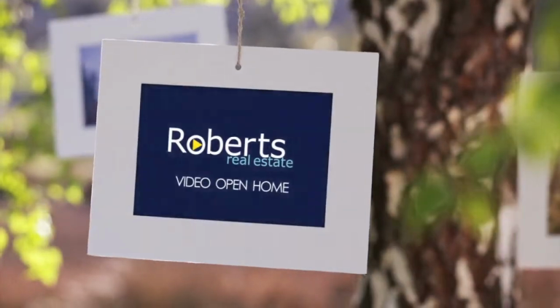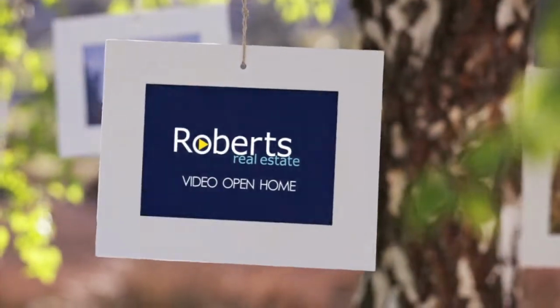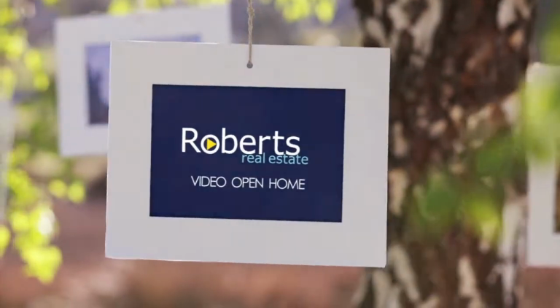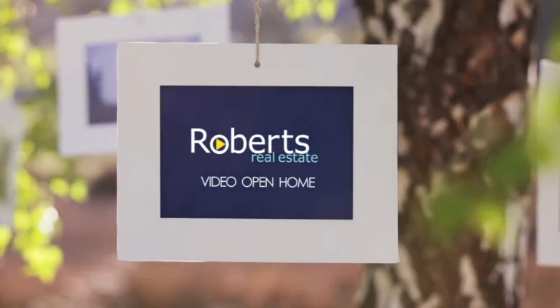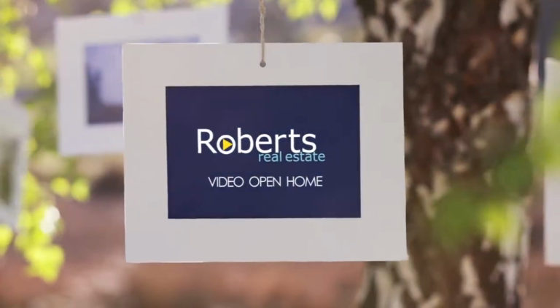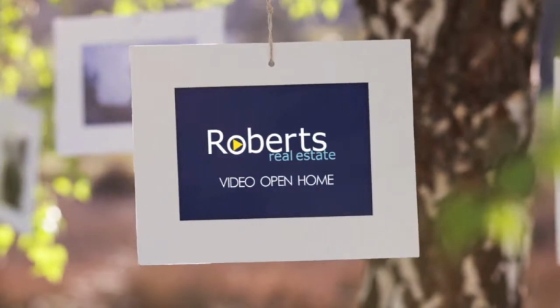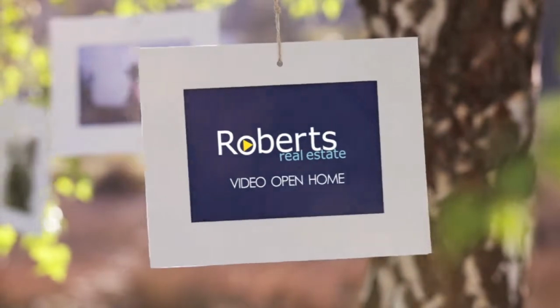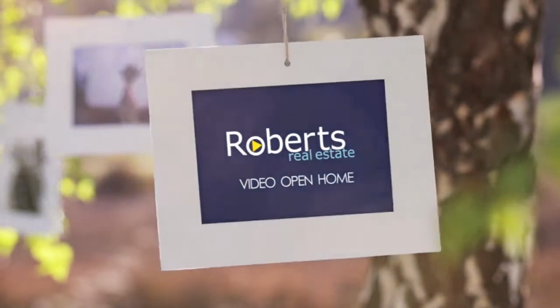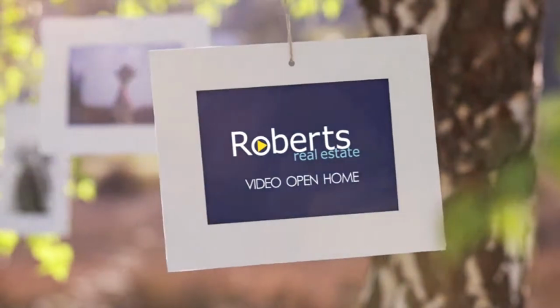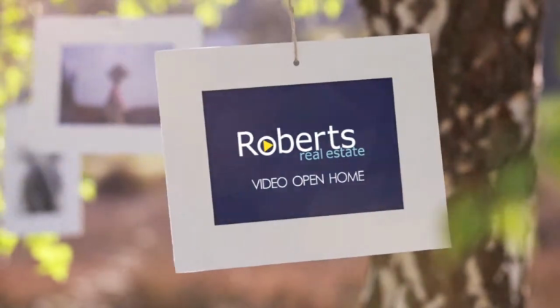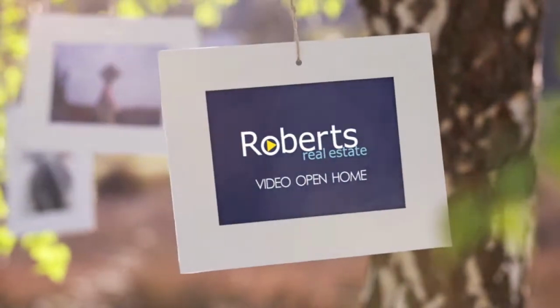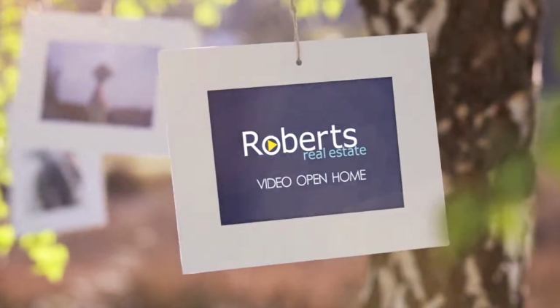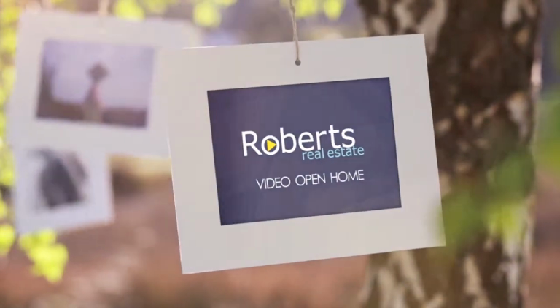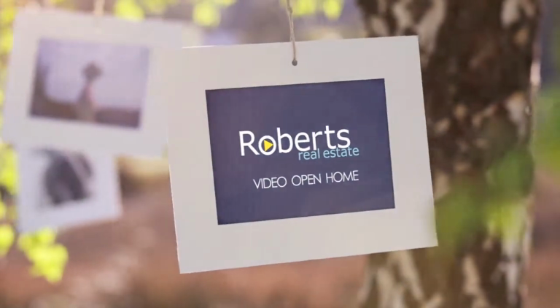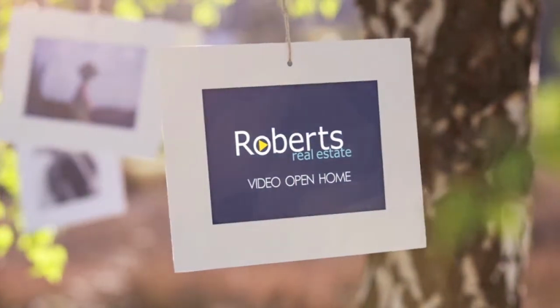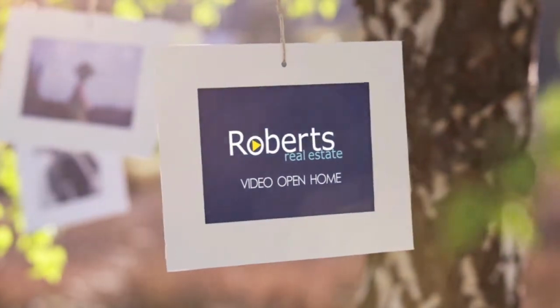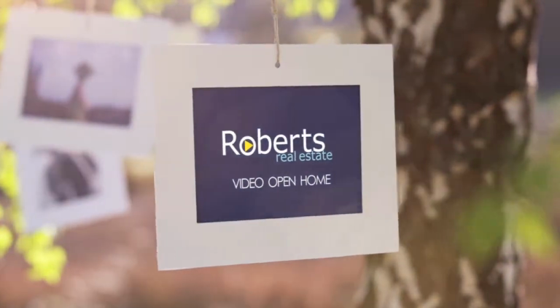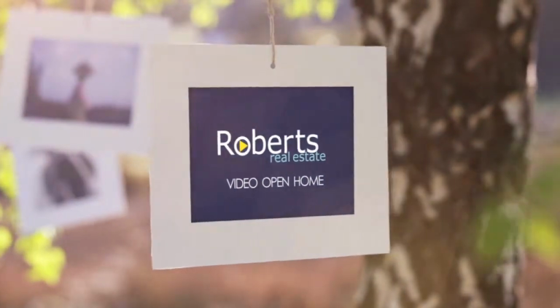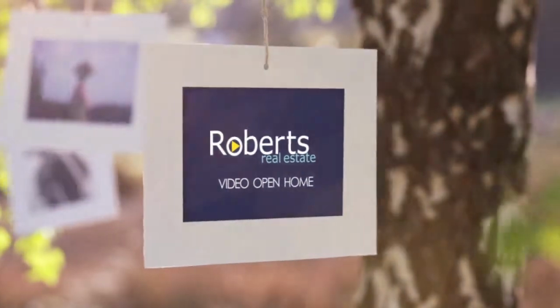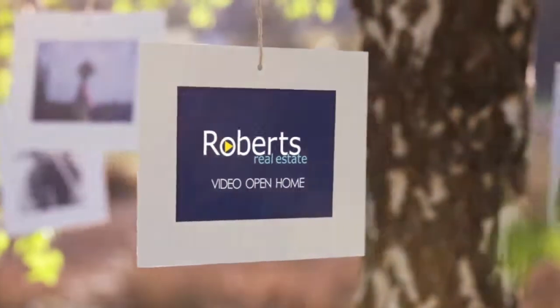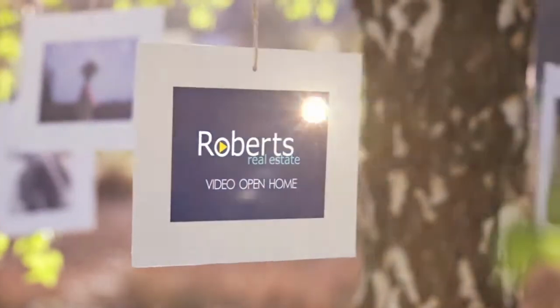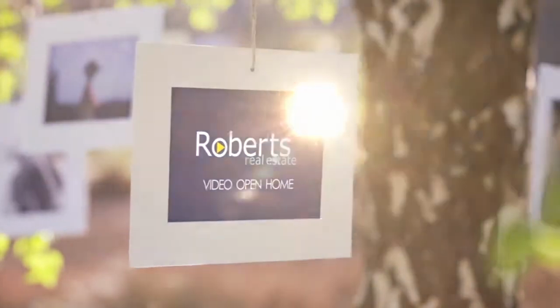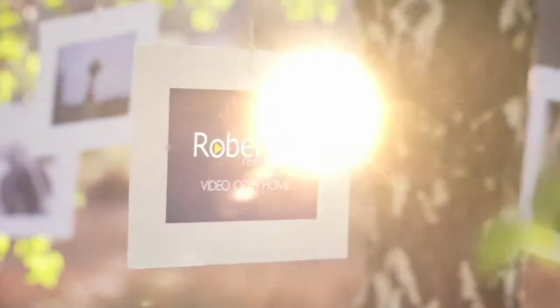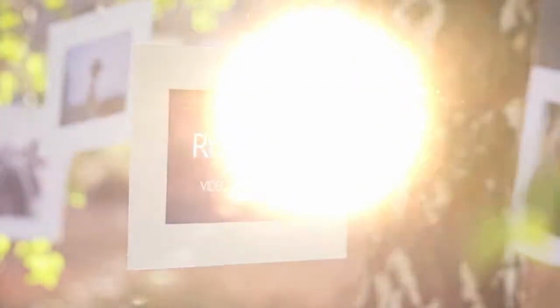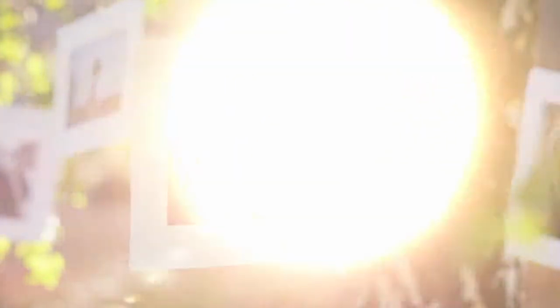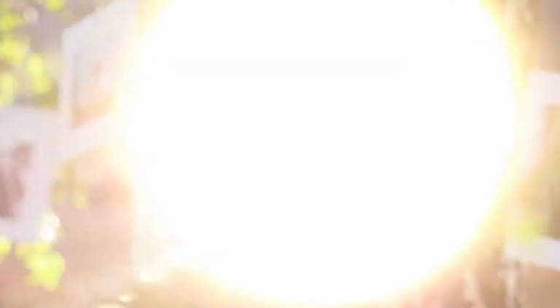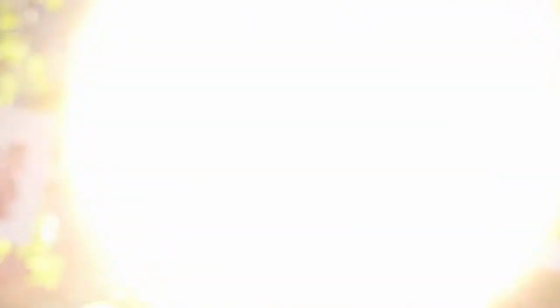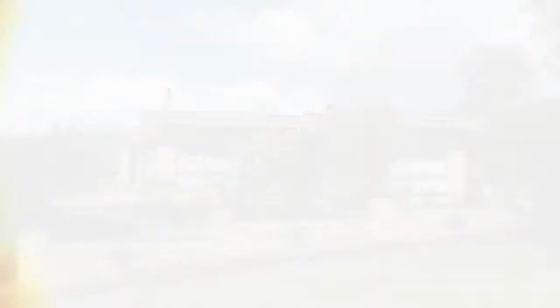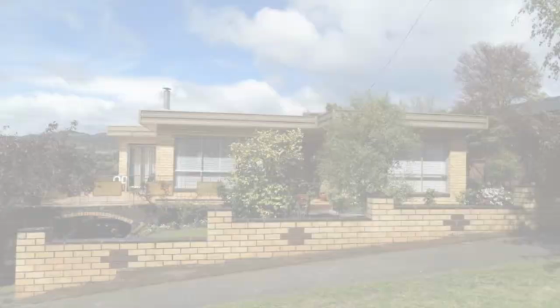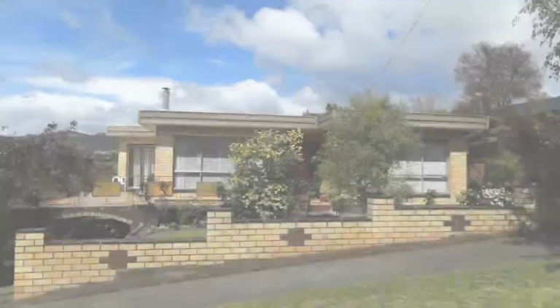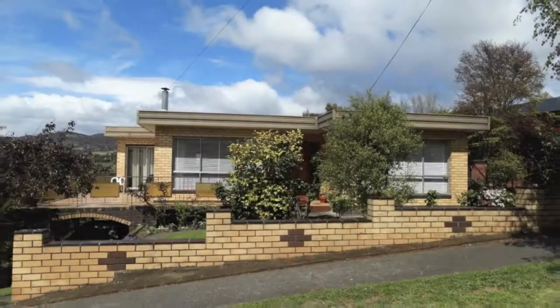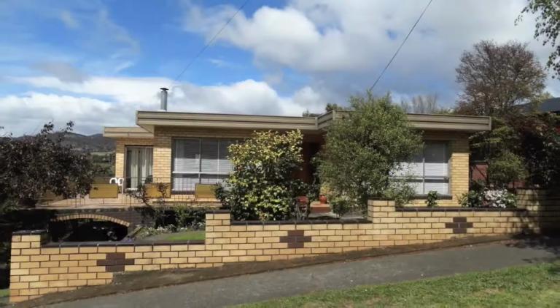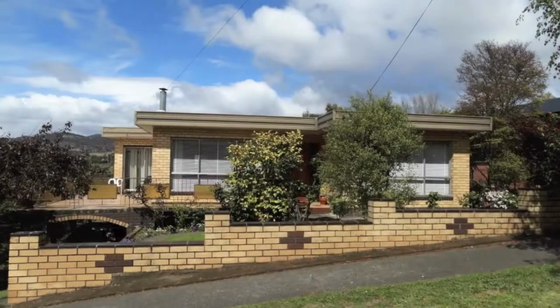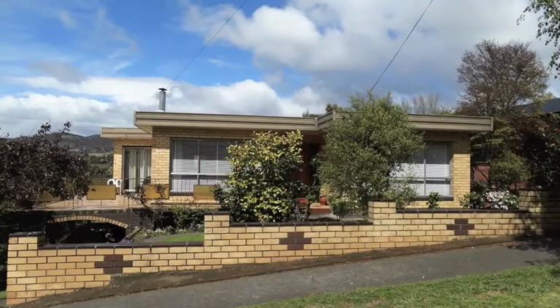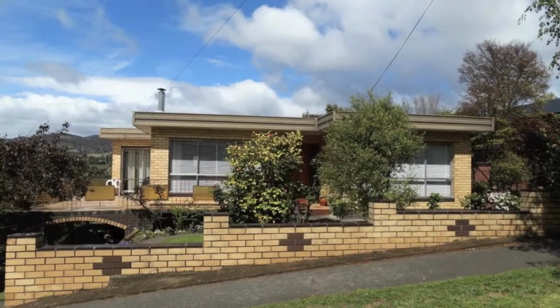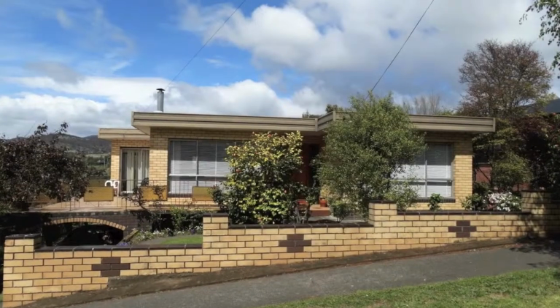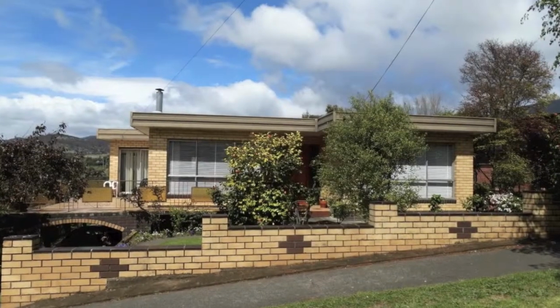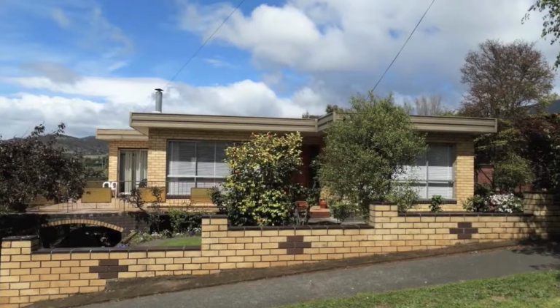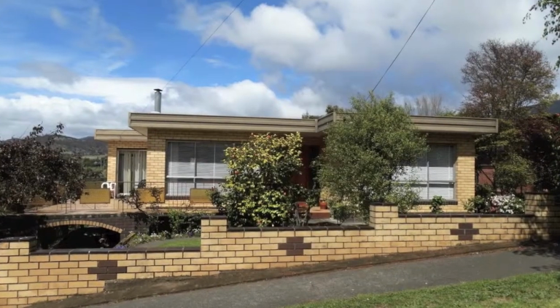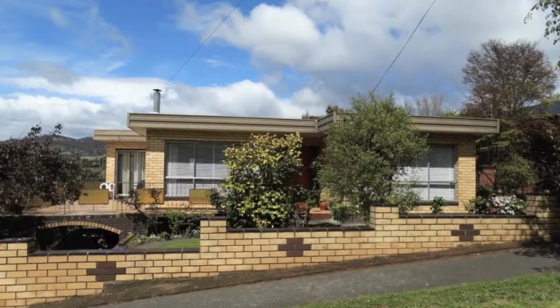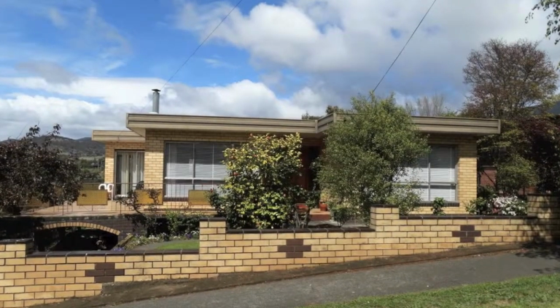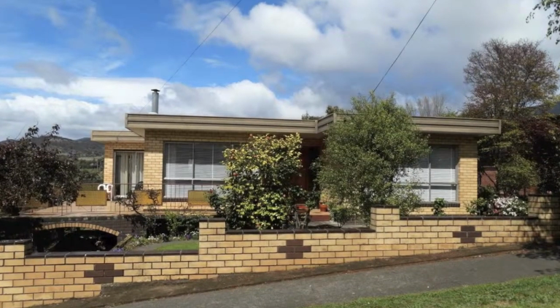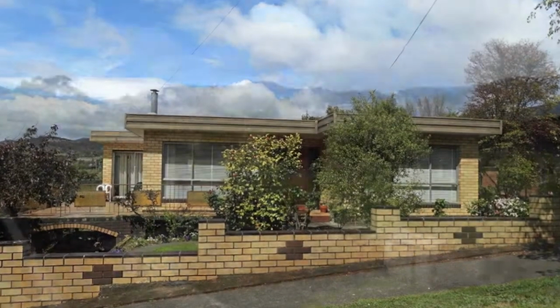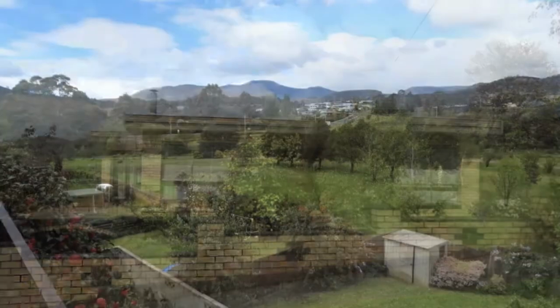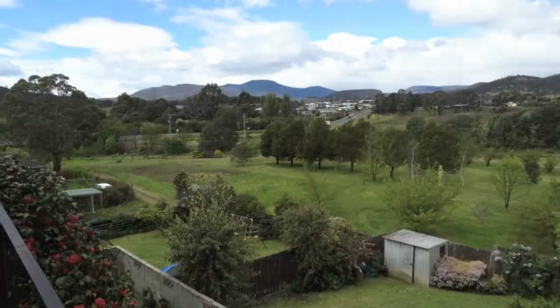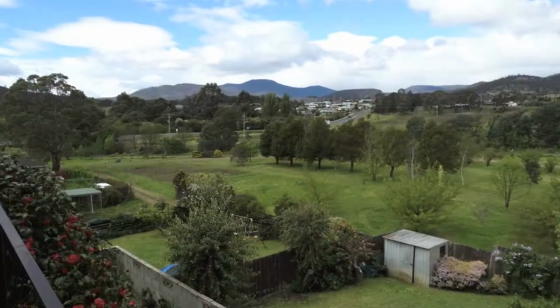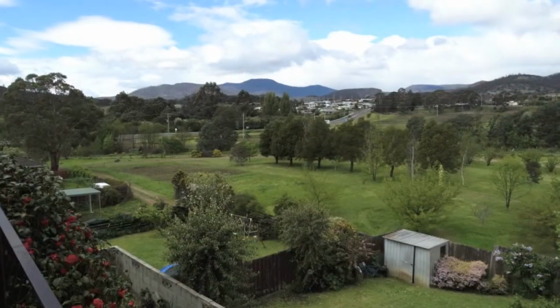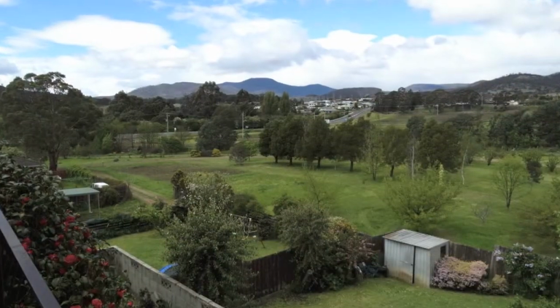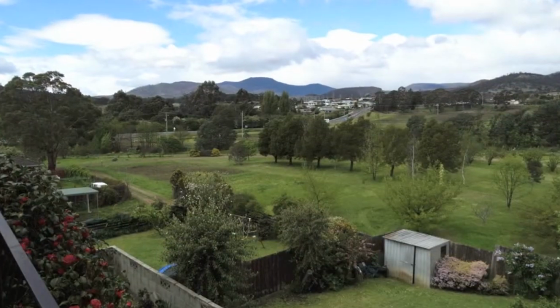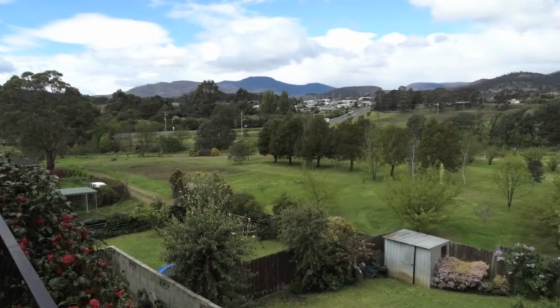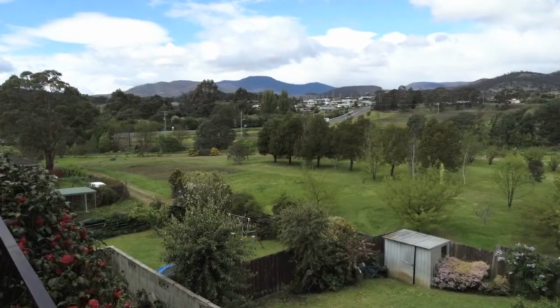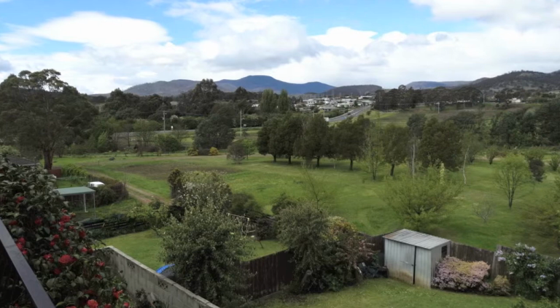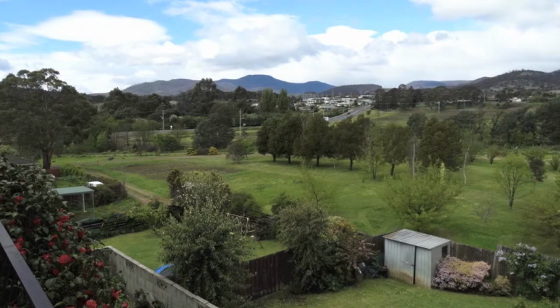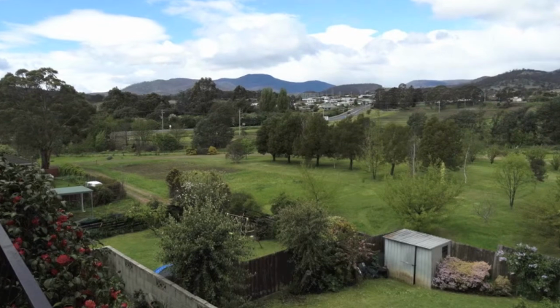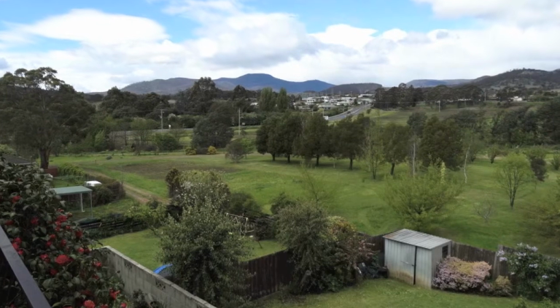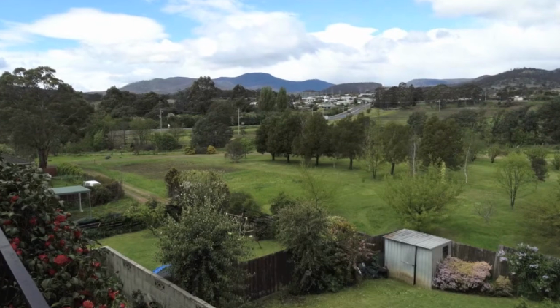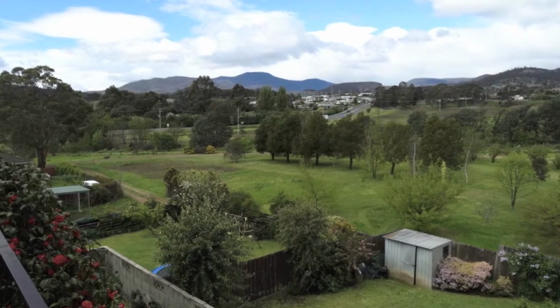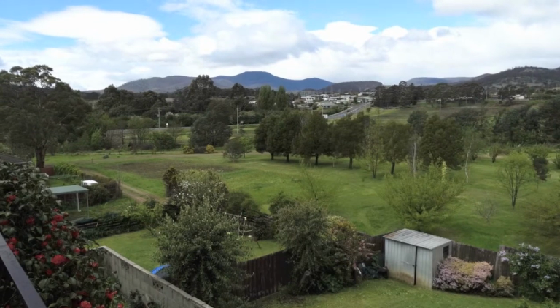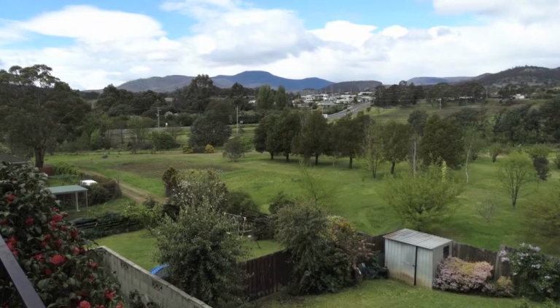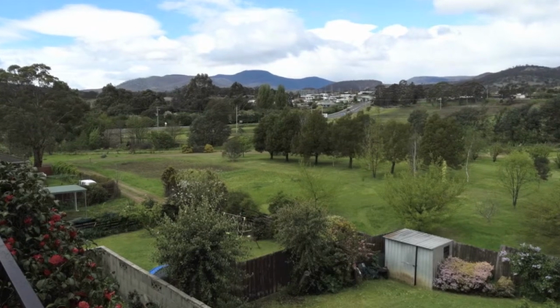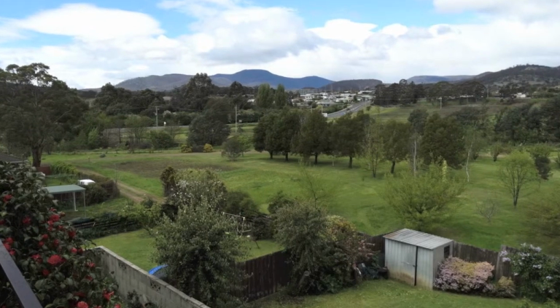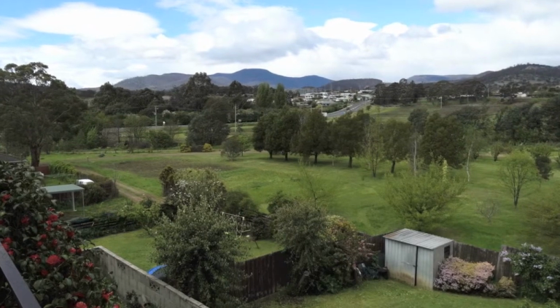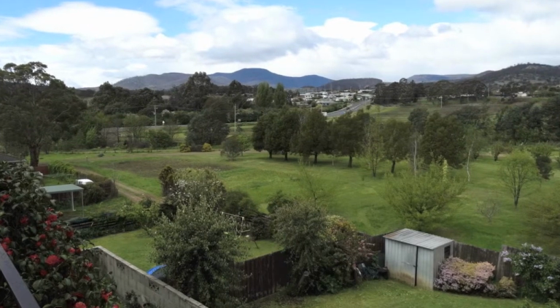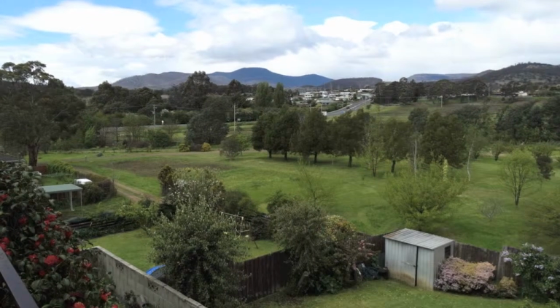Located only a couple of minutes walk from the town centre, shops and local primary school, with majestic Derwent Valley views.